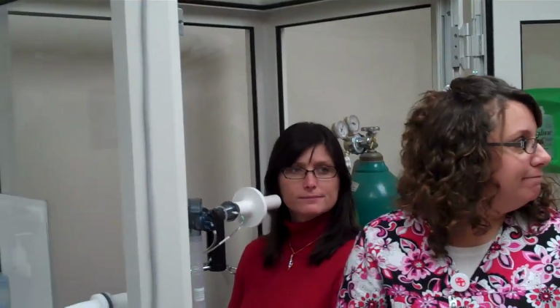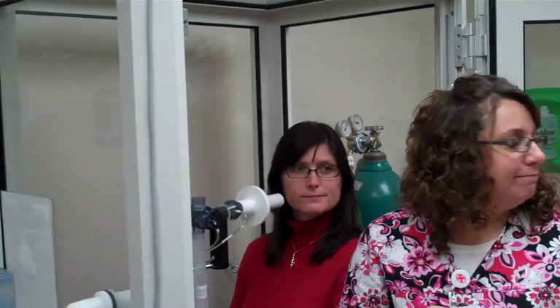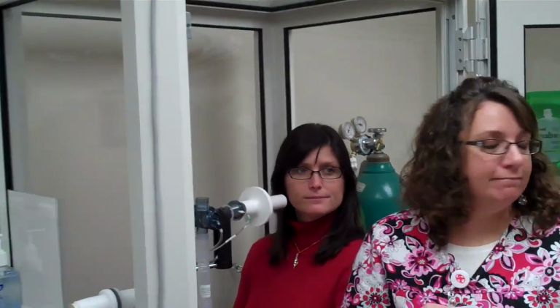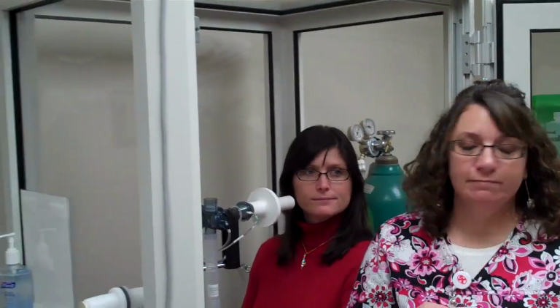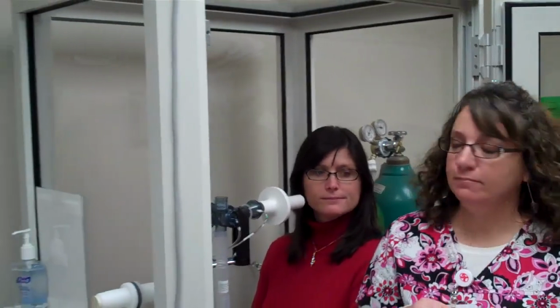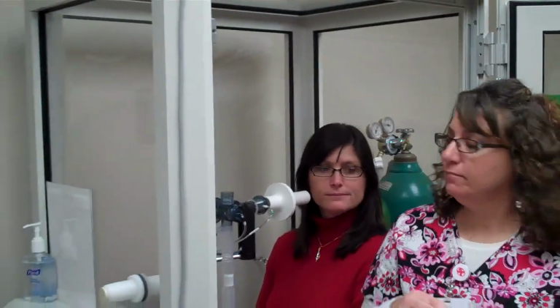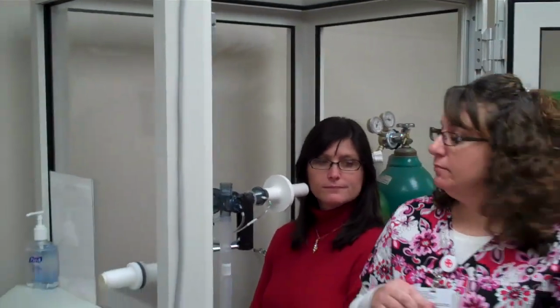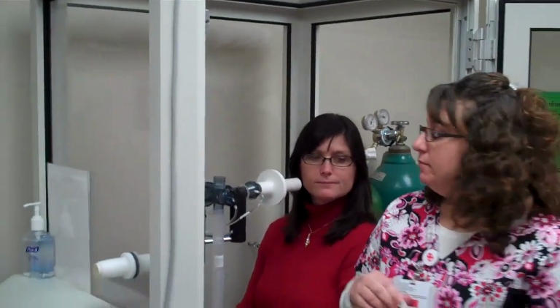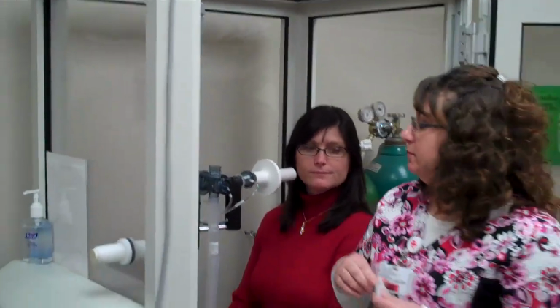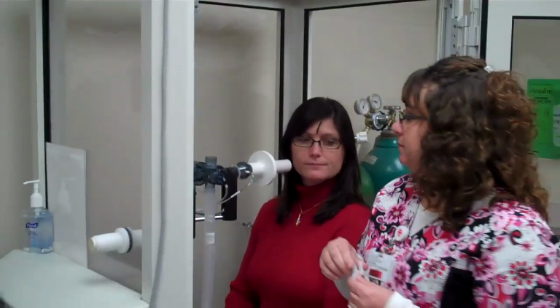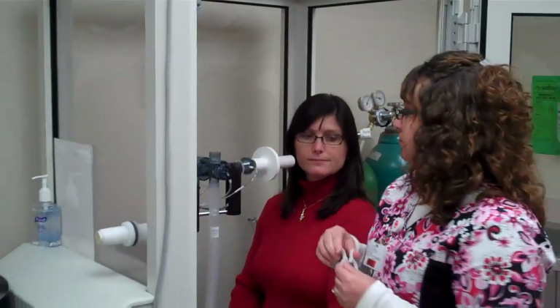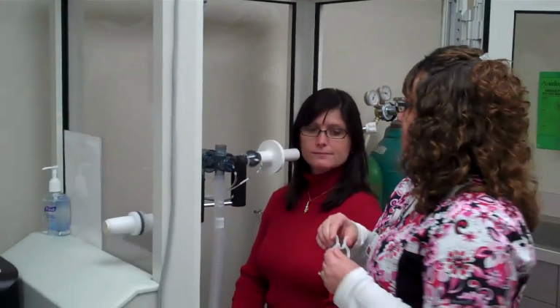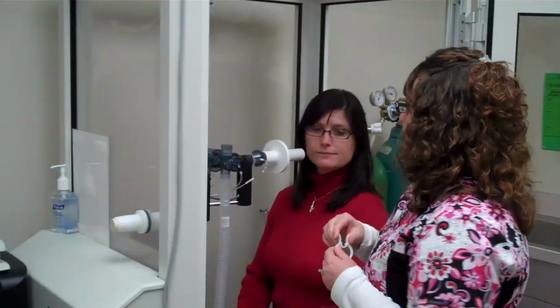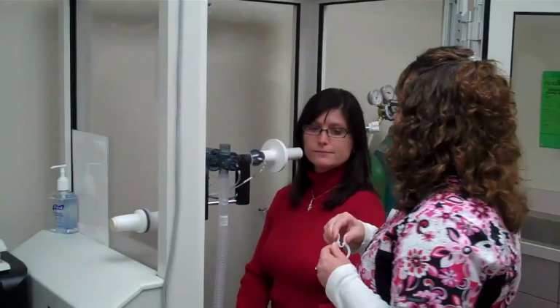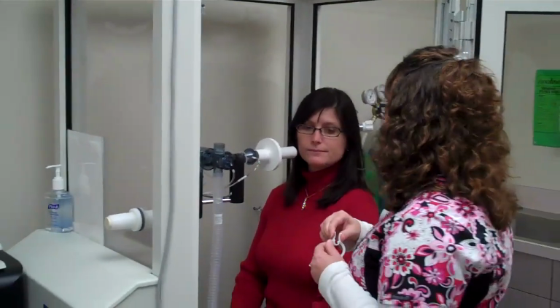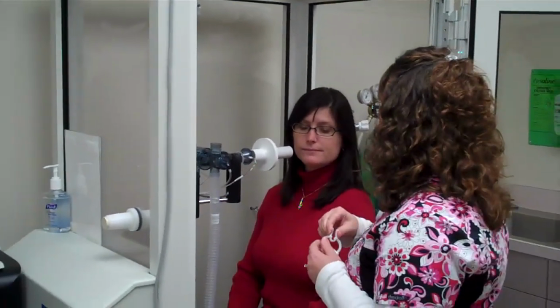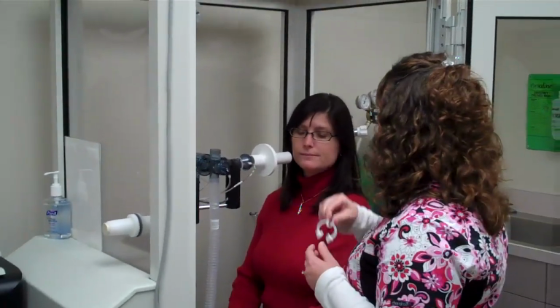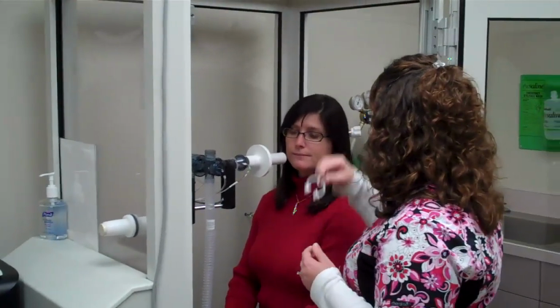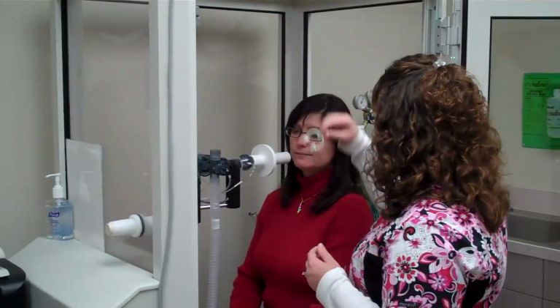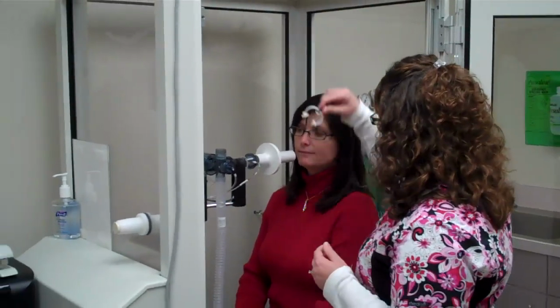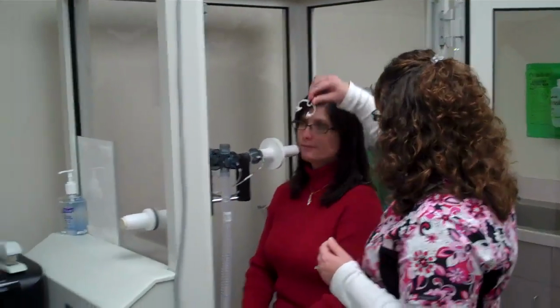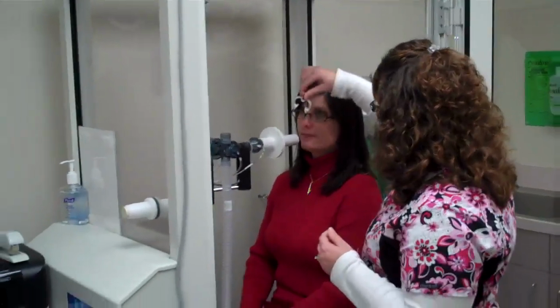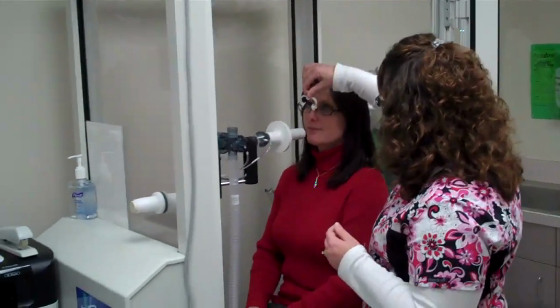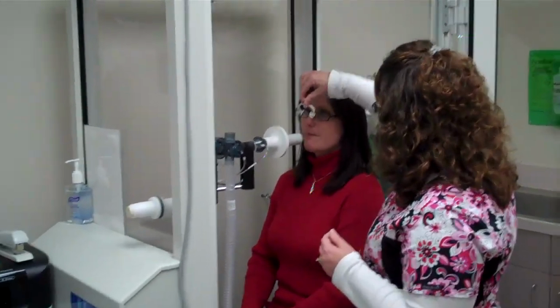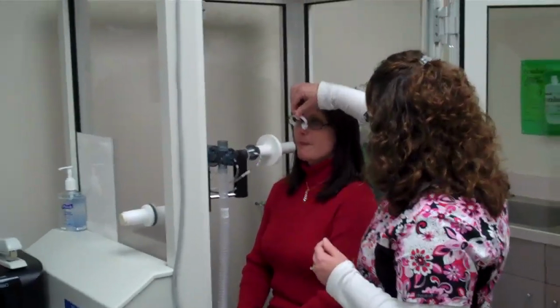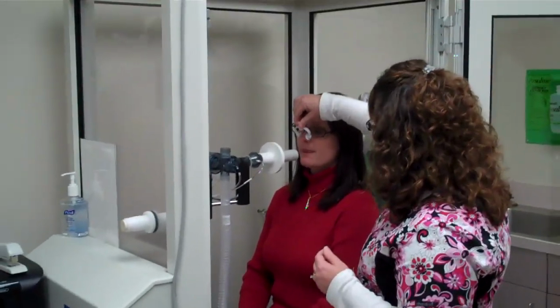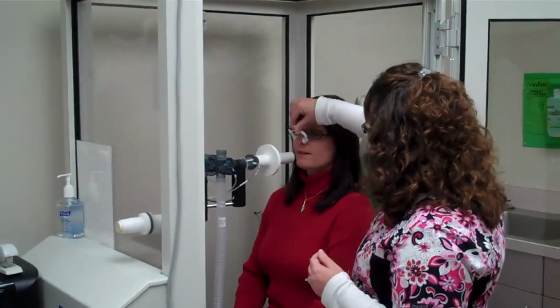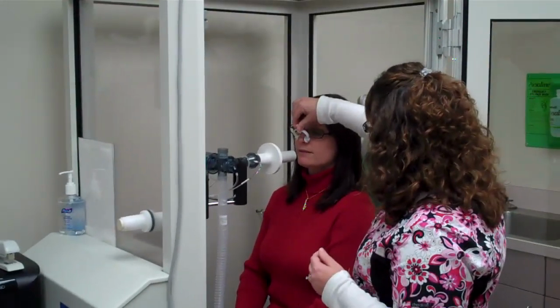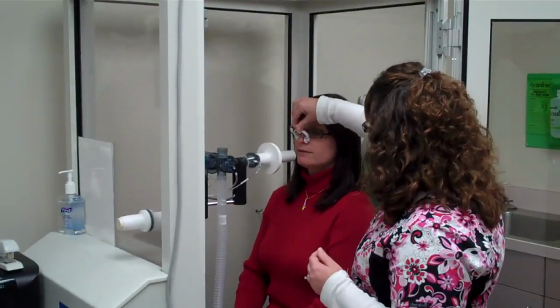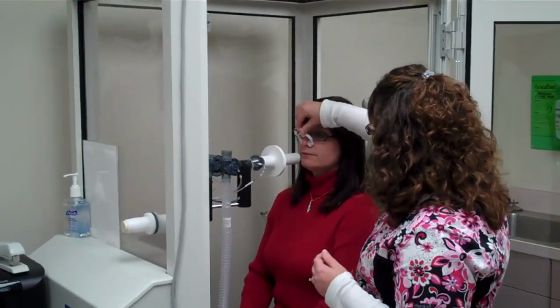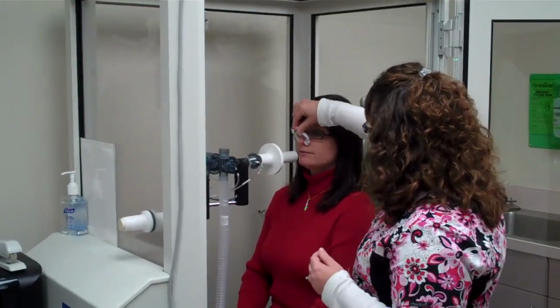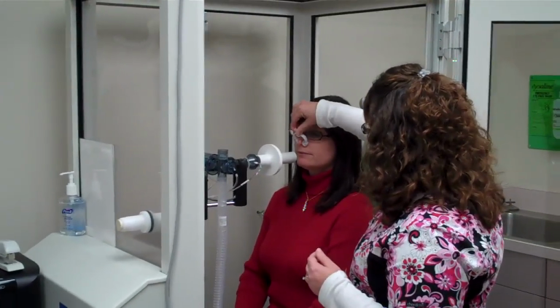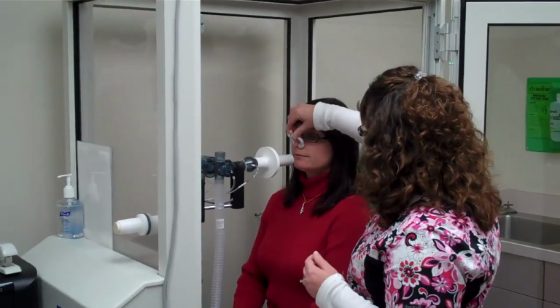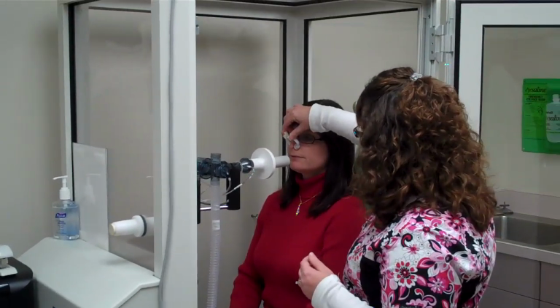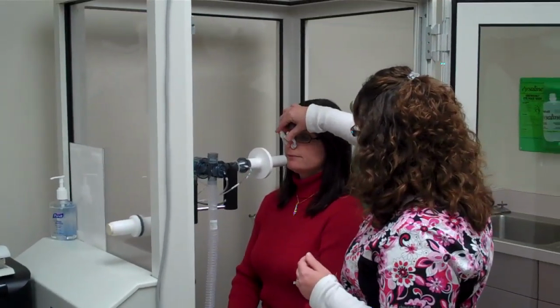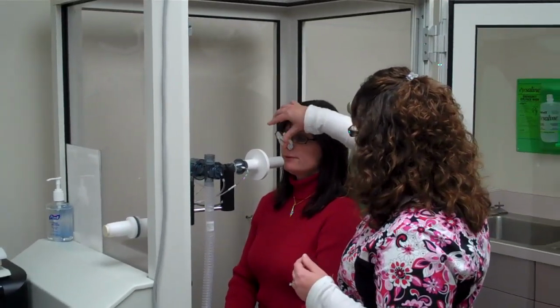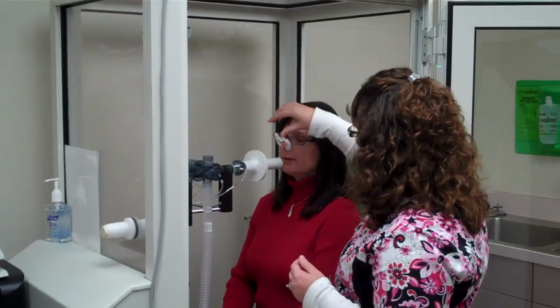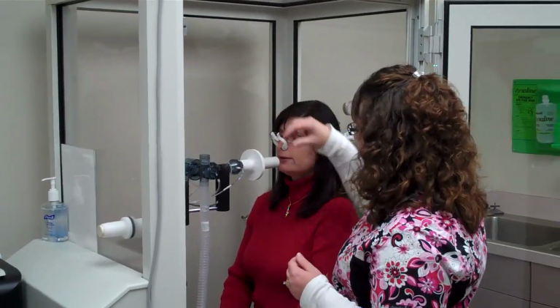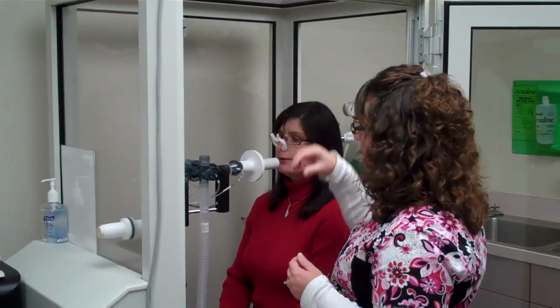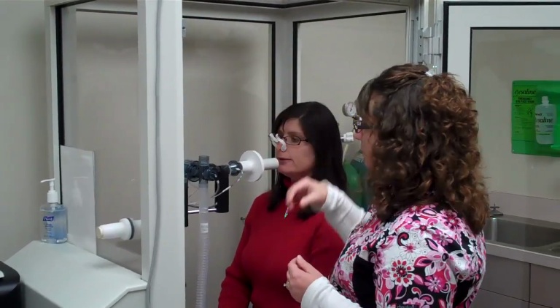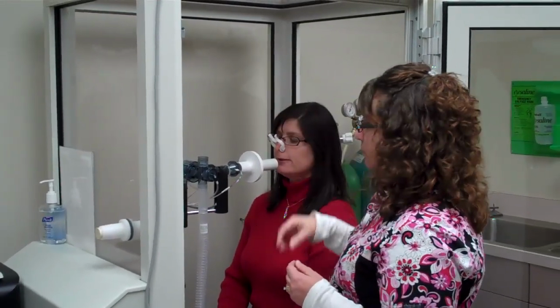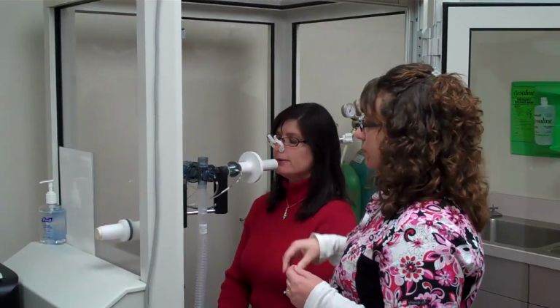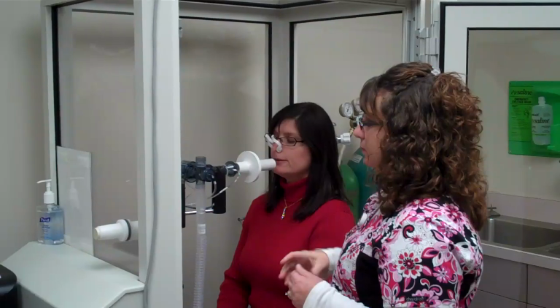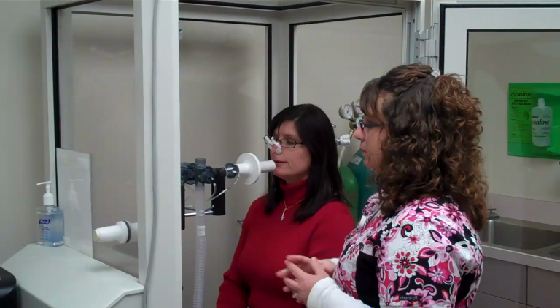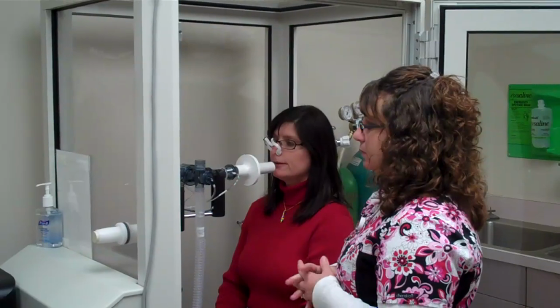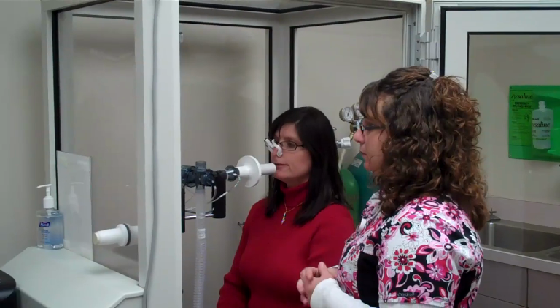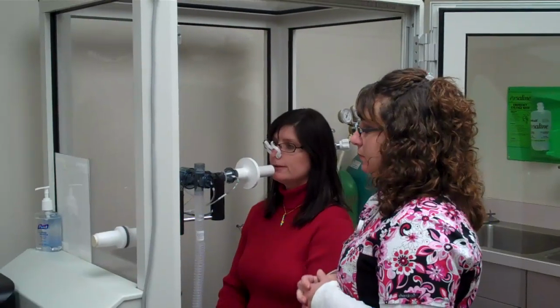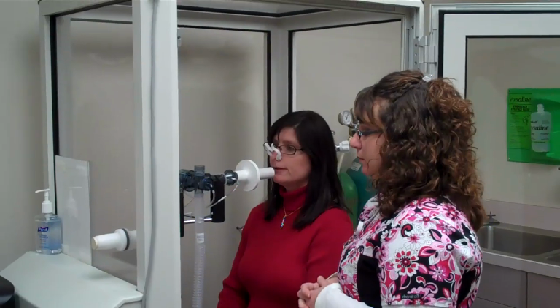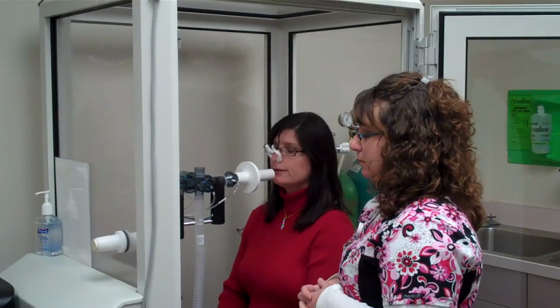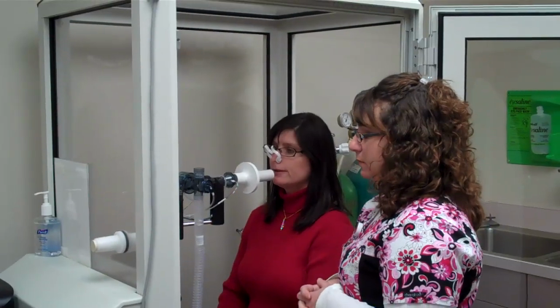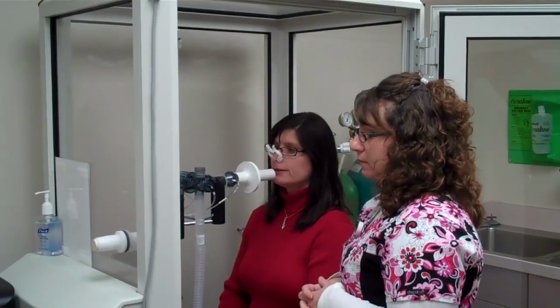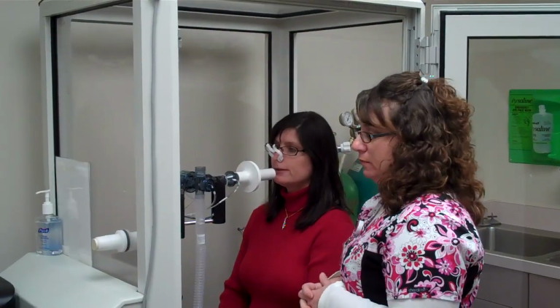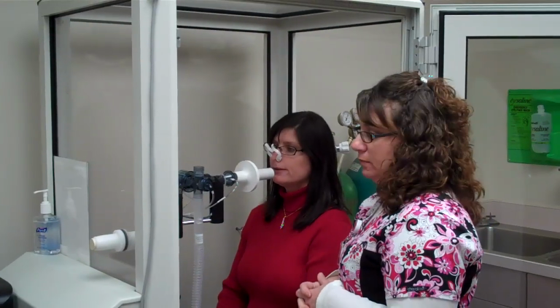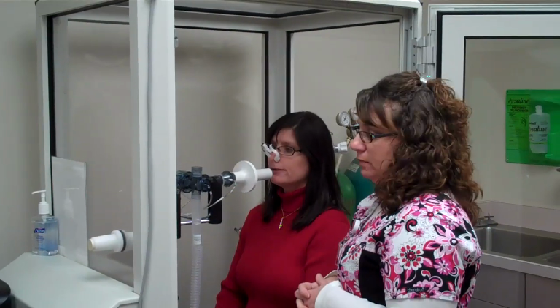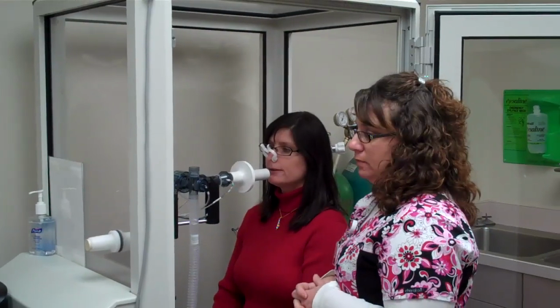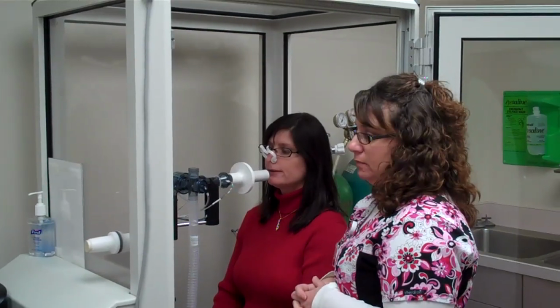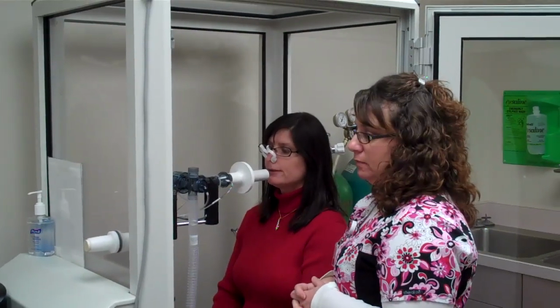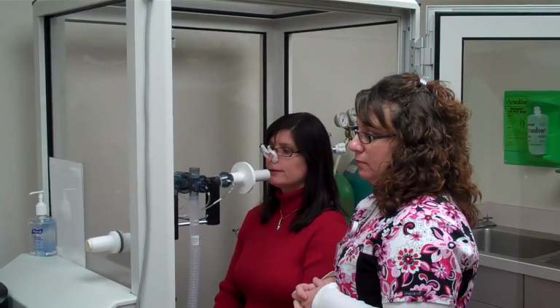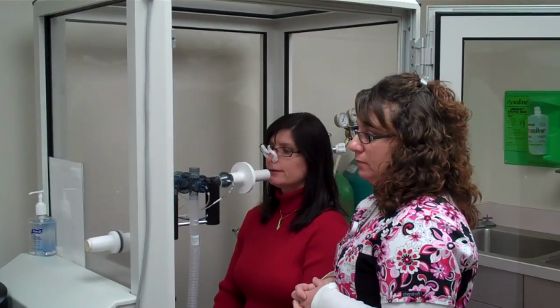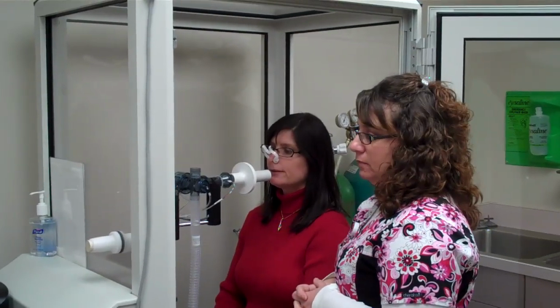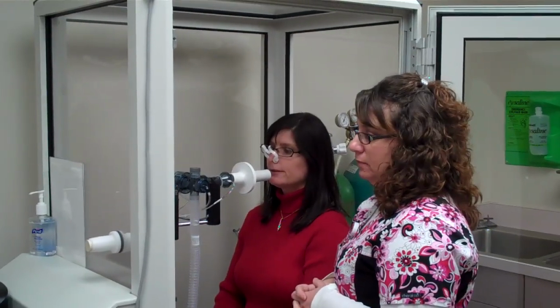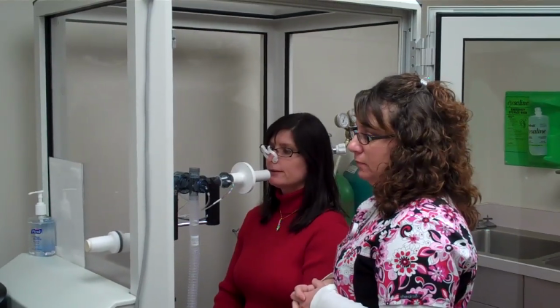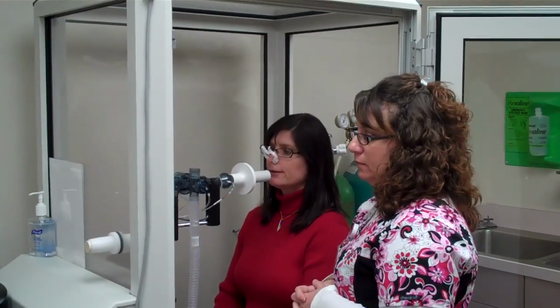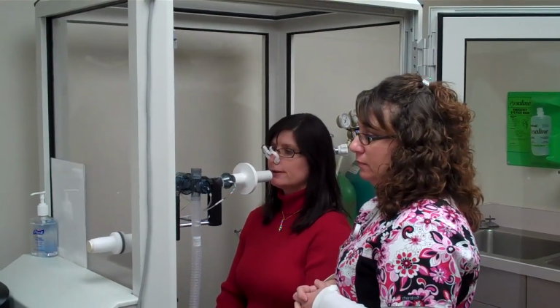The first test we're going to perform is spirometry, and this is particularly good at assessing patients with COPD.